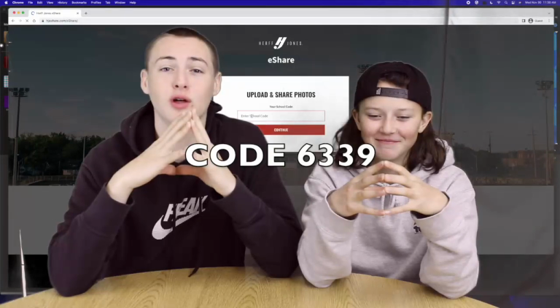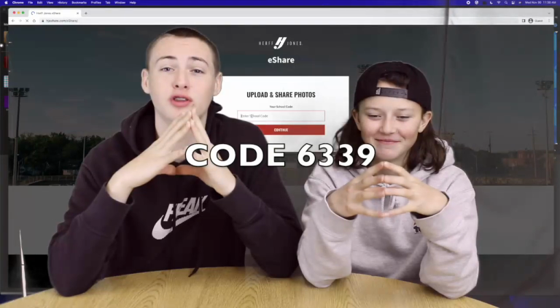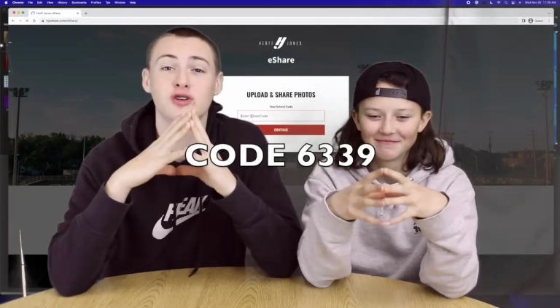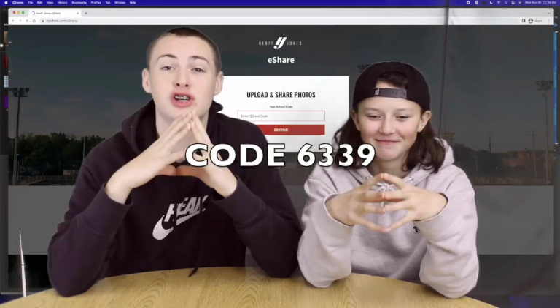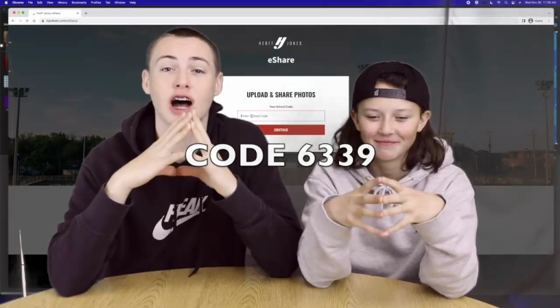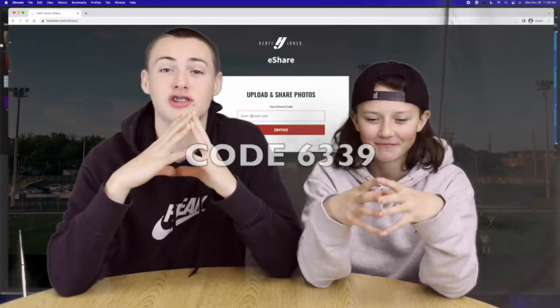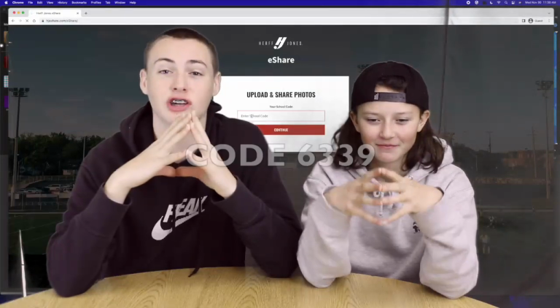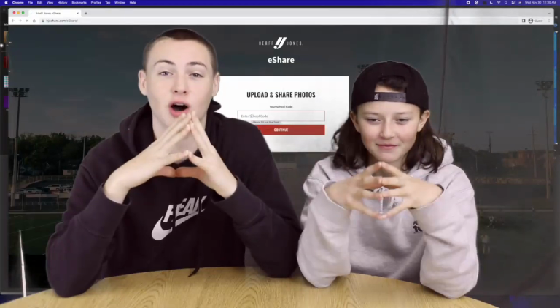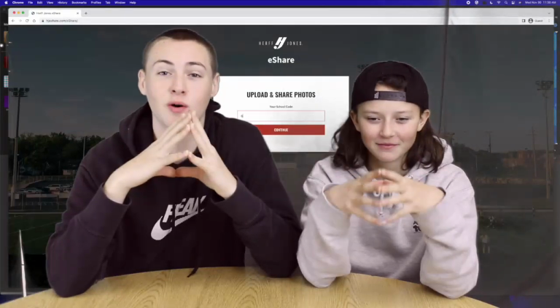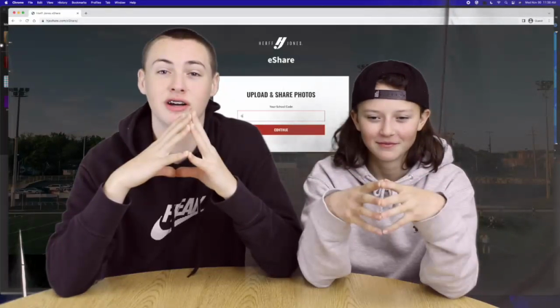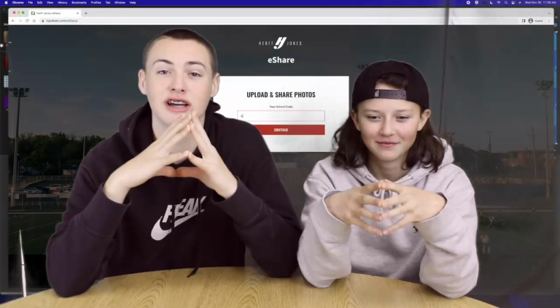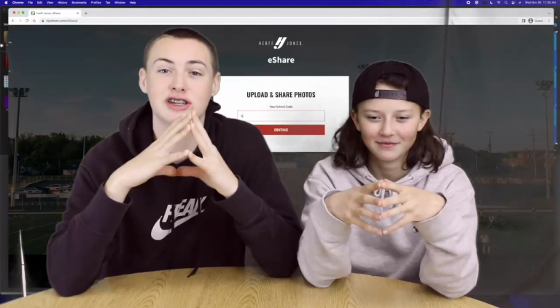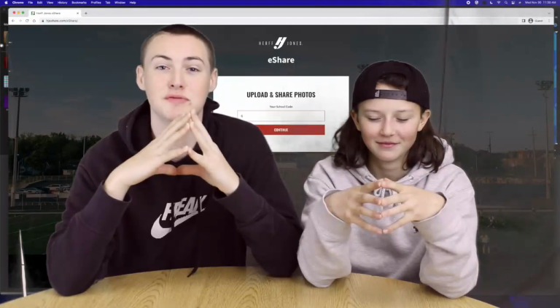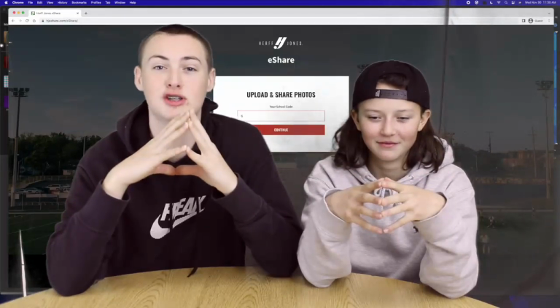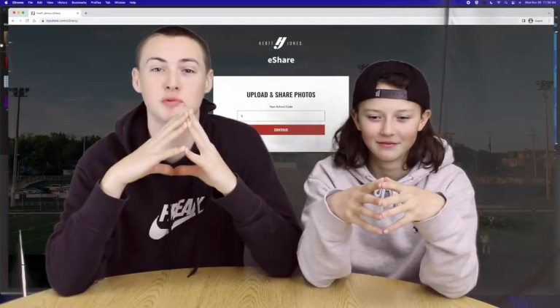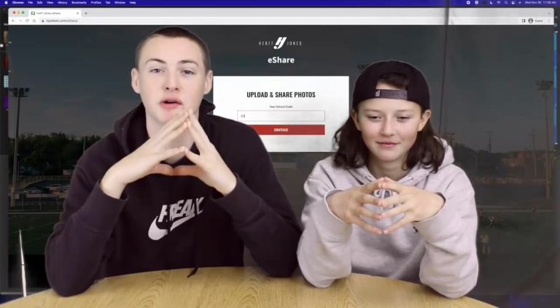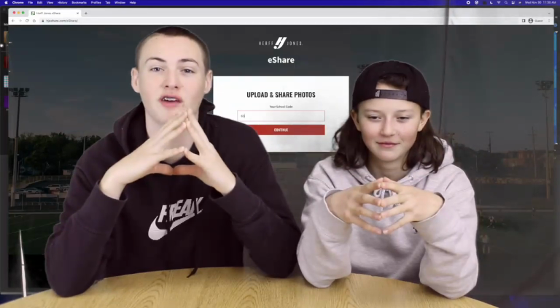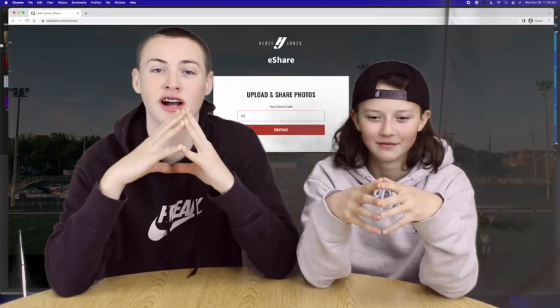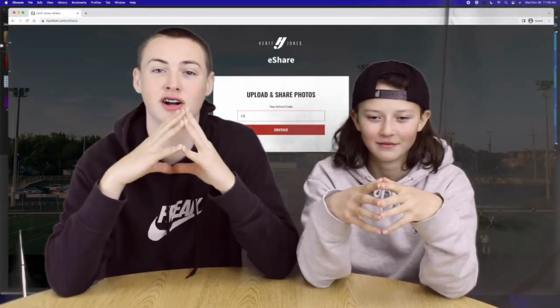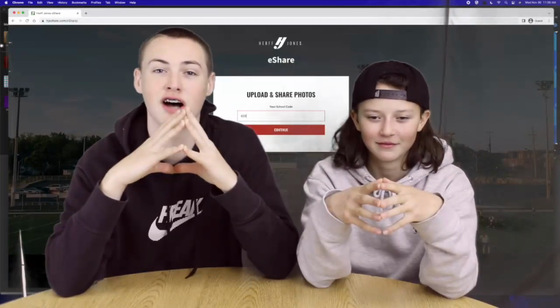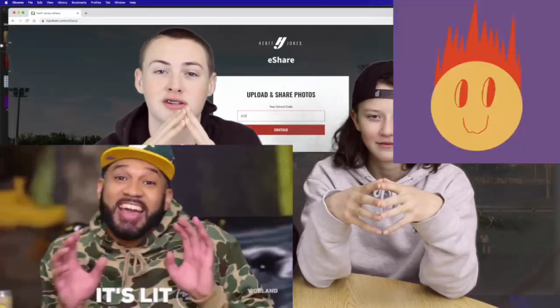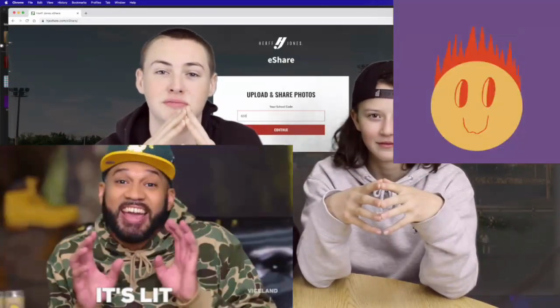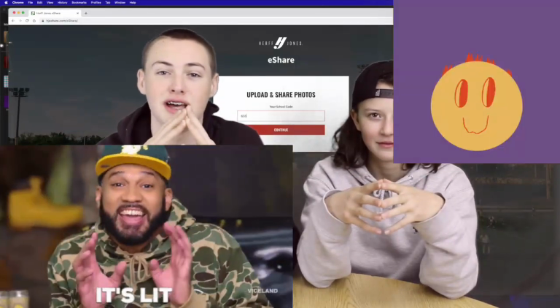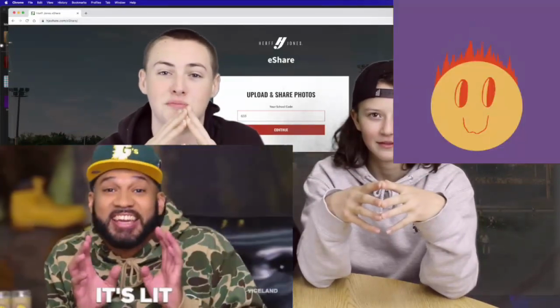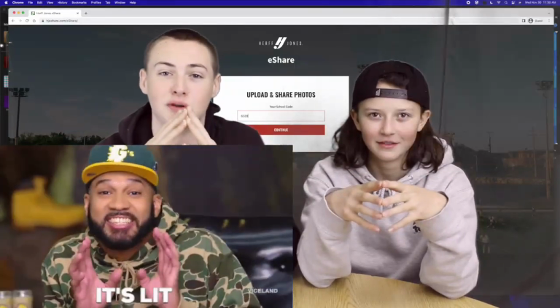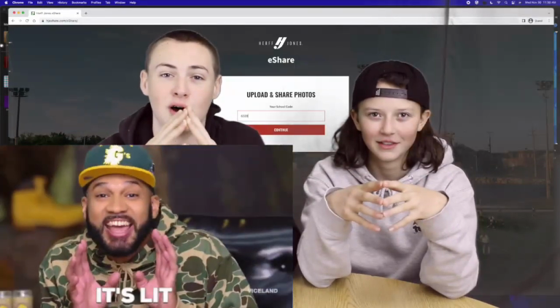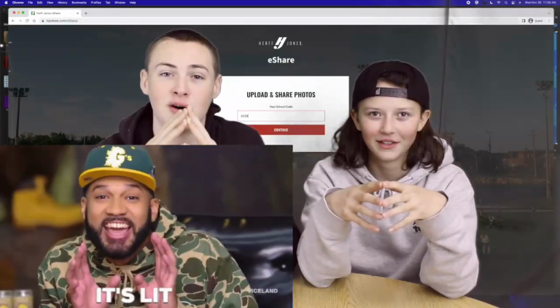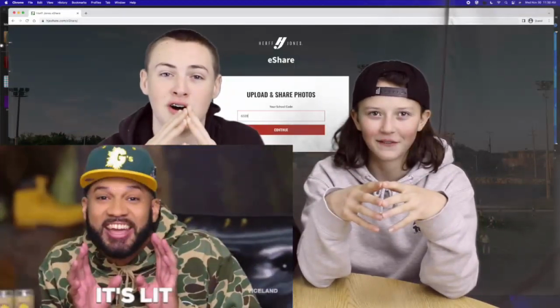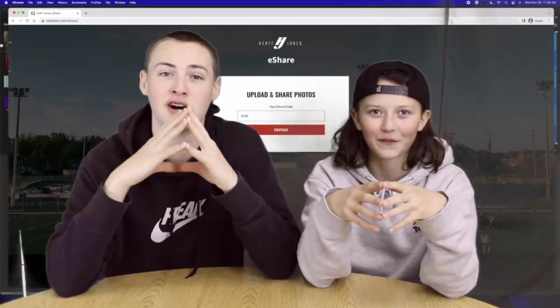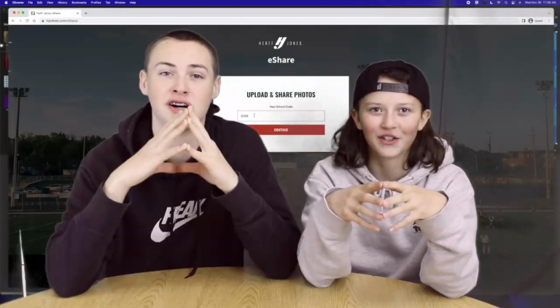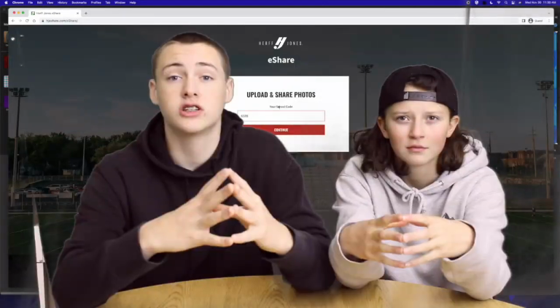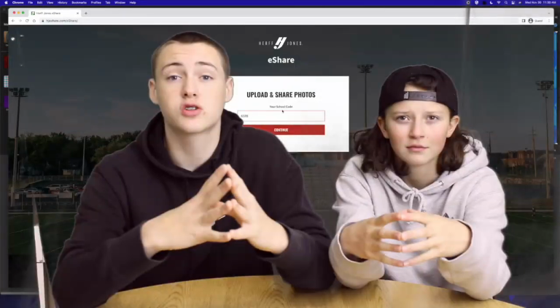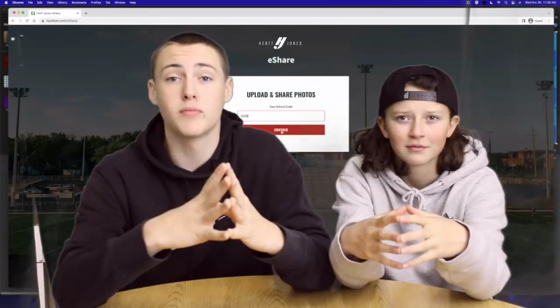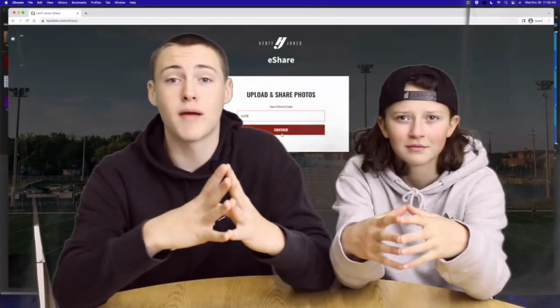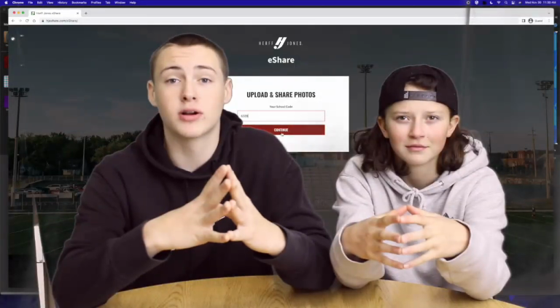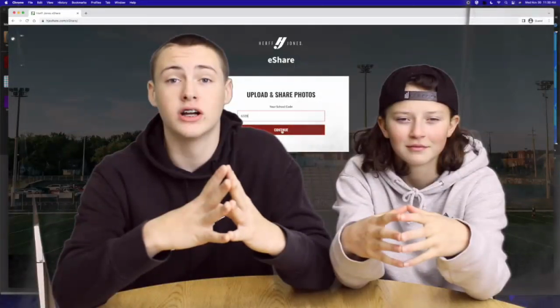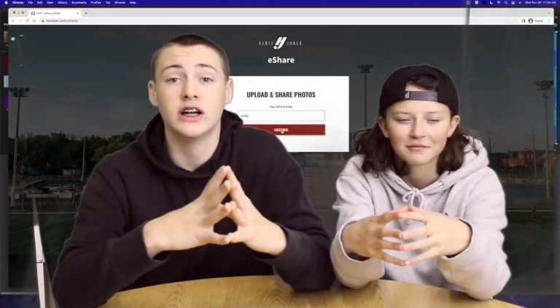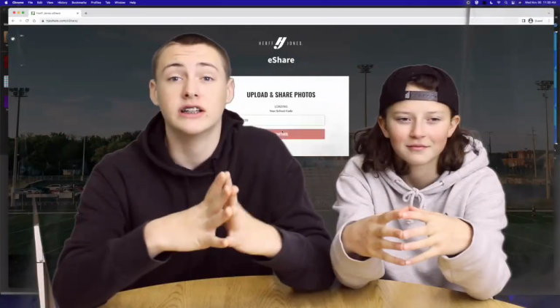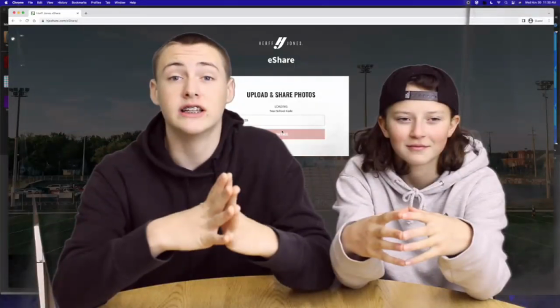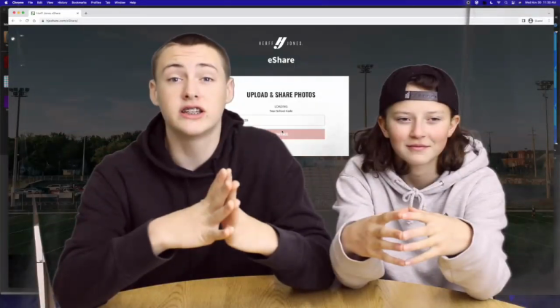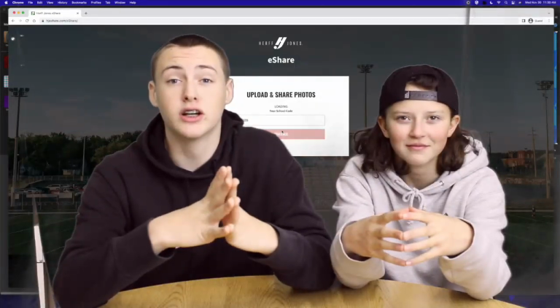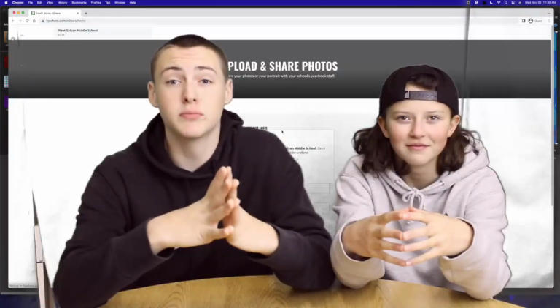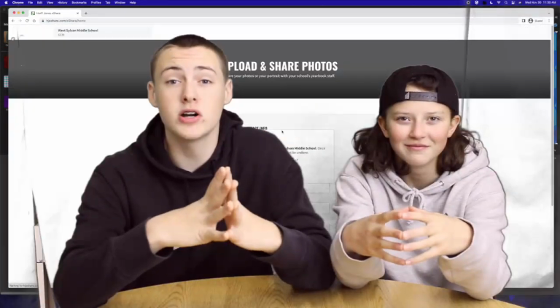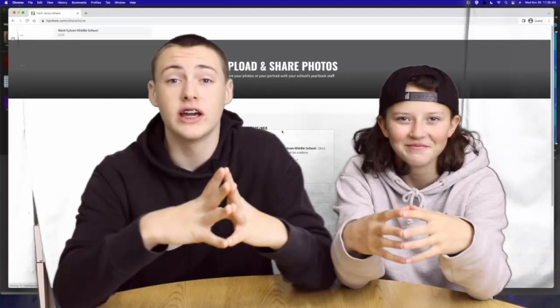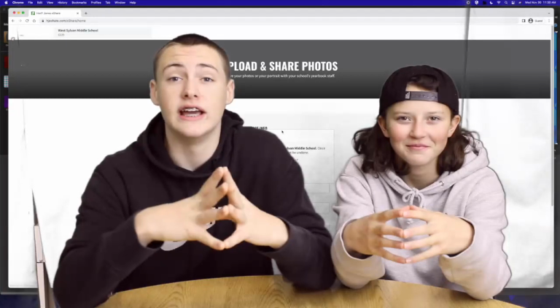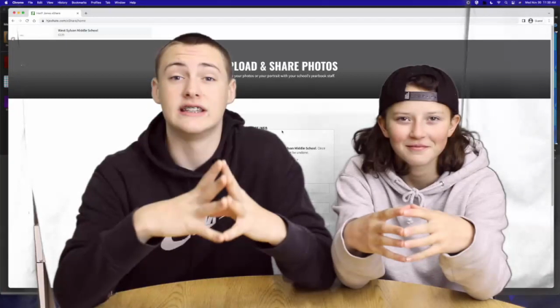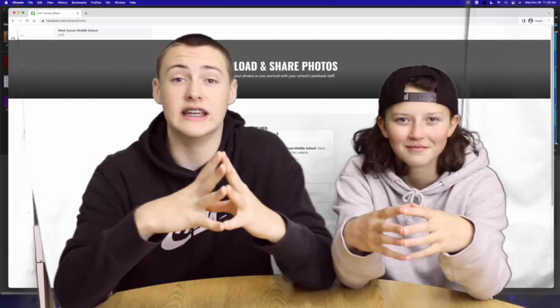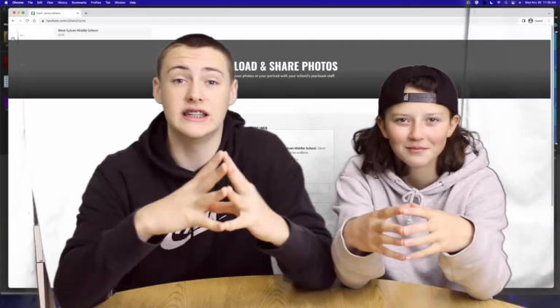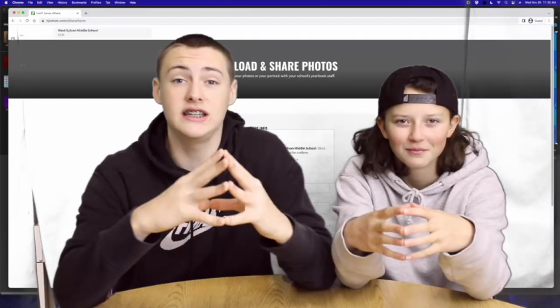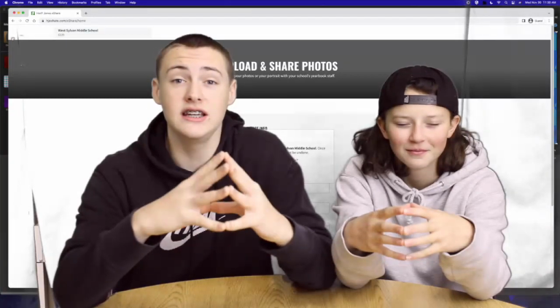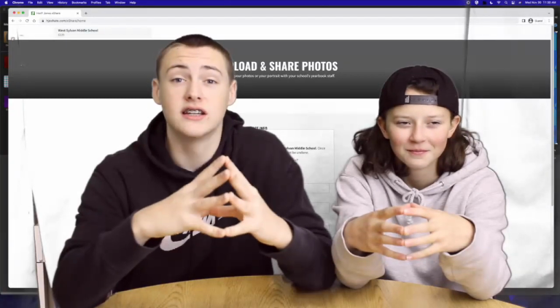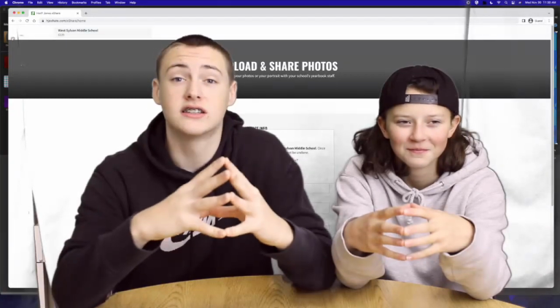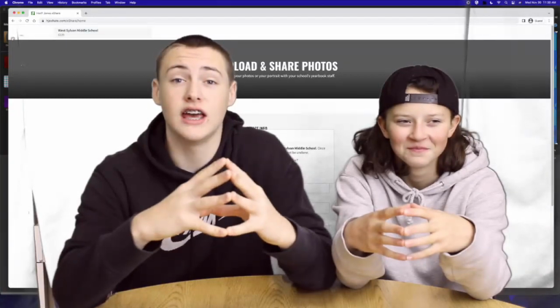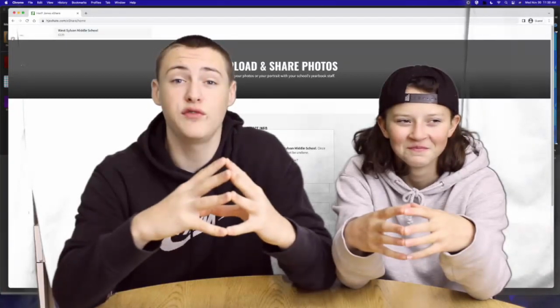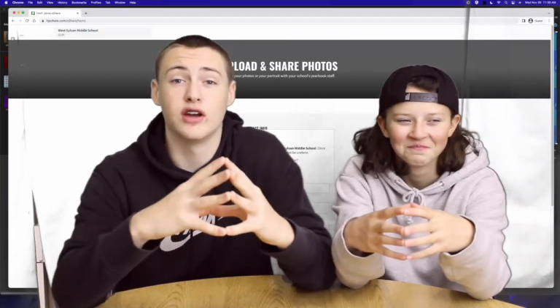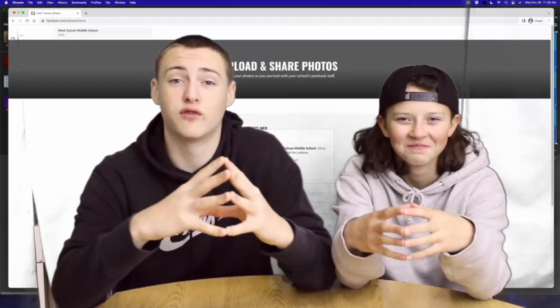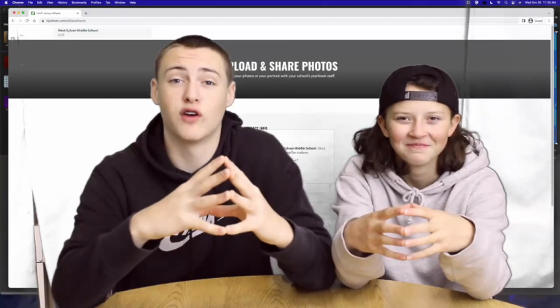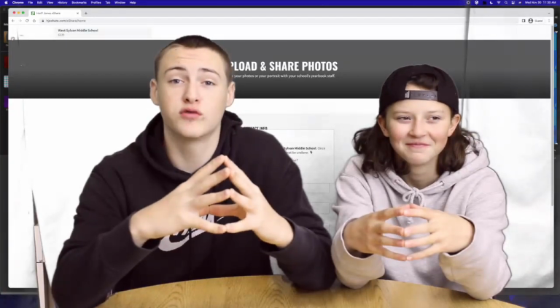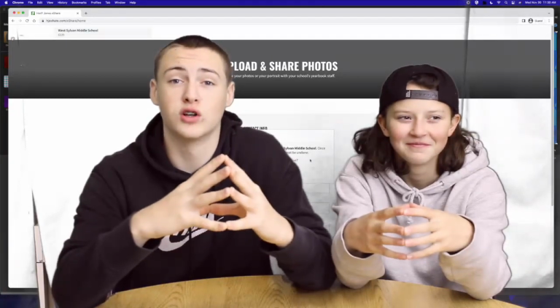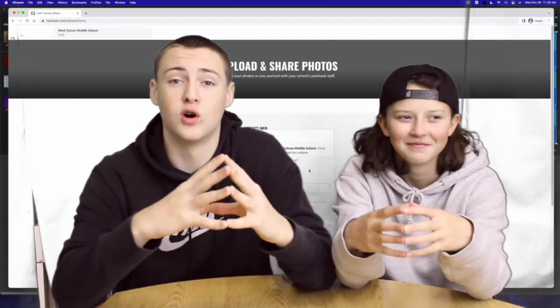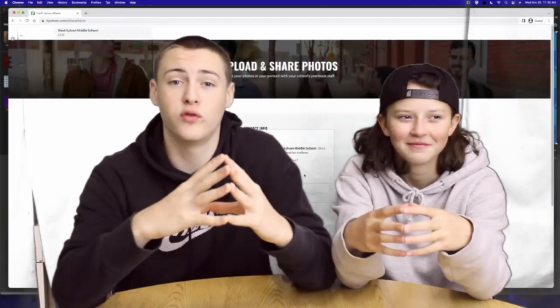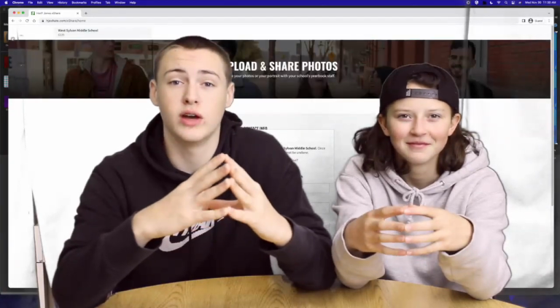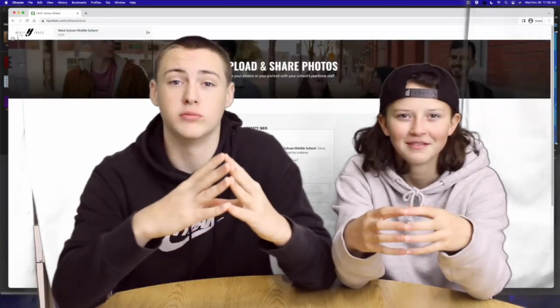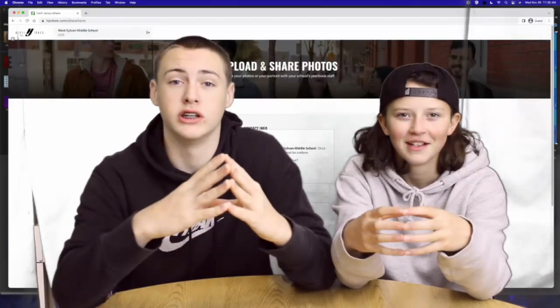Upload those shots, yo! It's gonna be super fire awesome lit, bro! Just remember, this yearbook is easy, safe, and fun for the whole family.